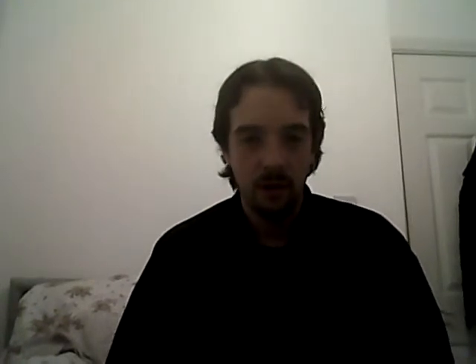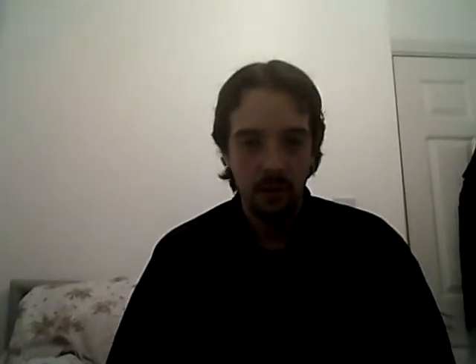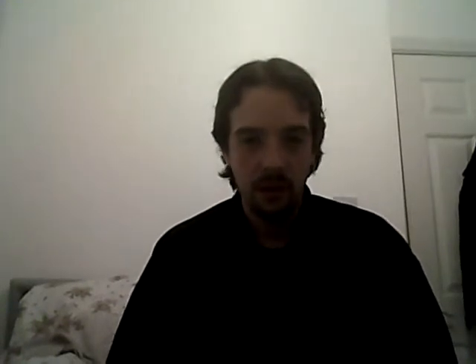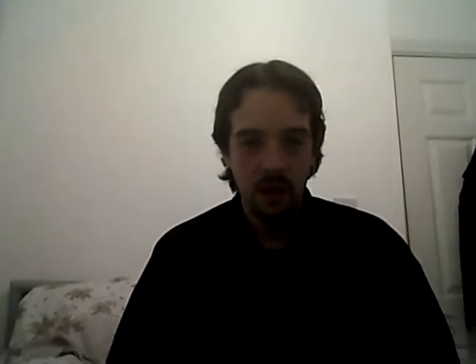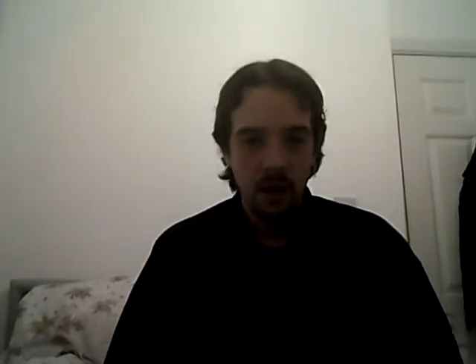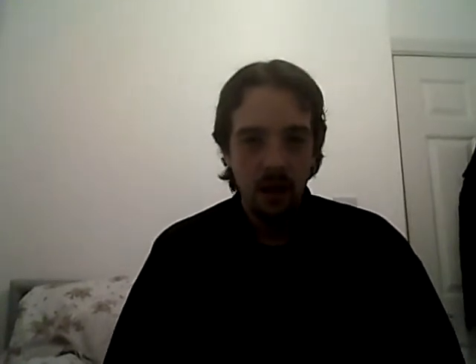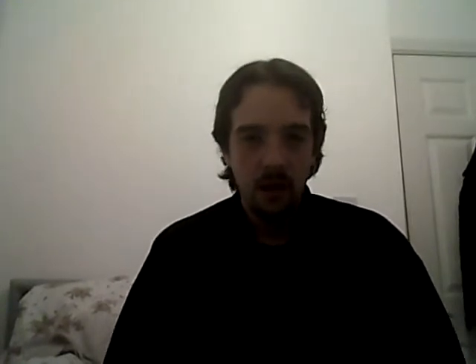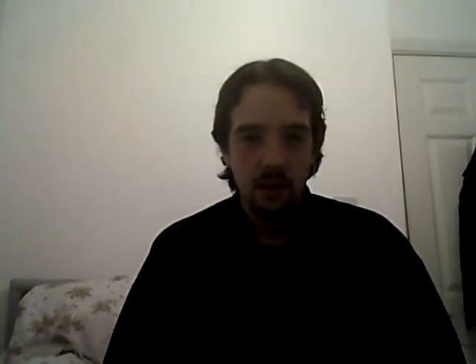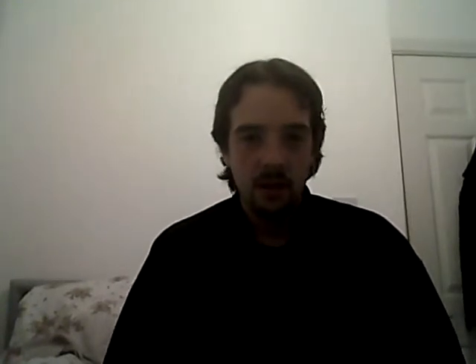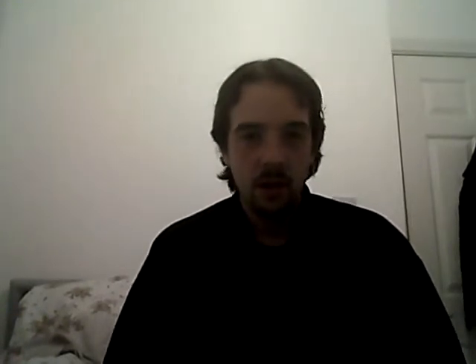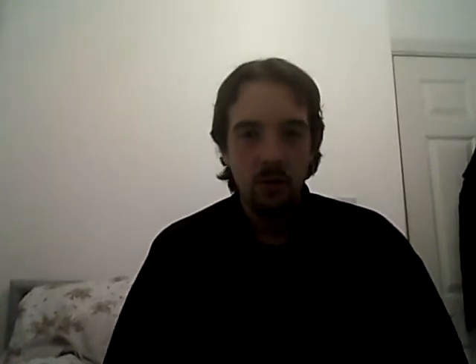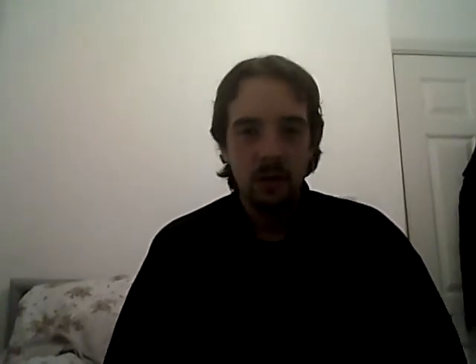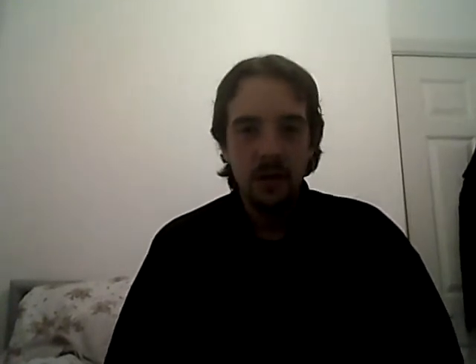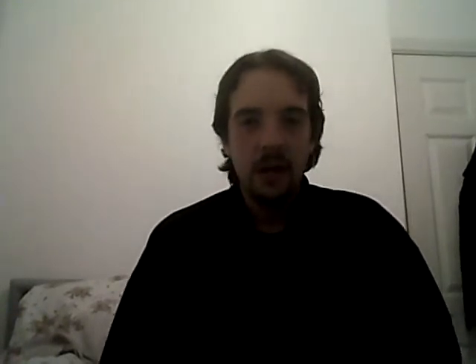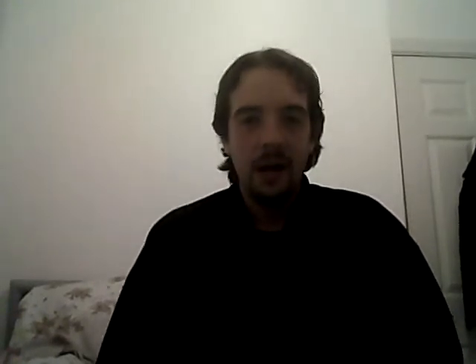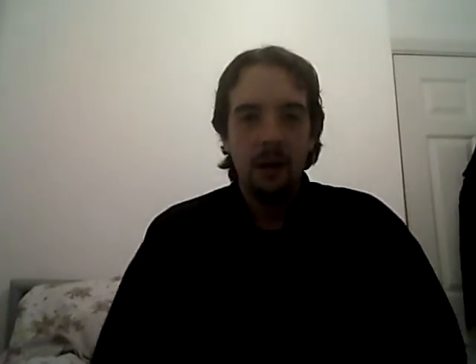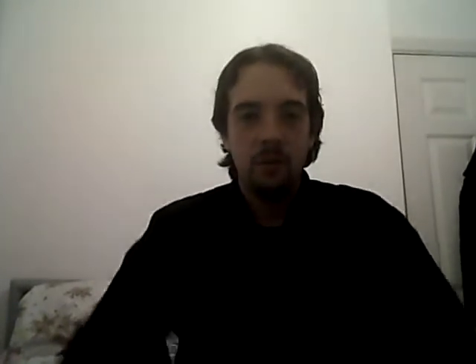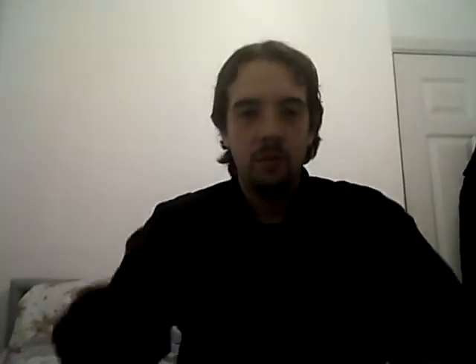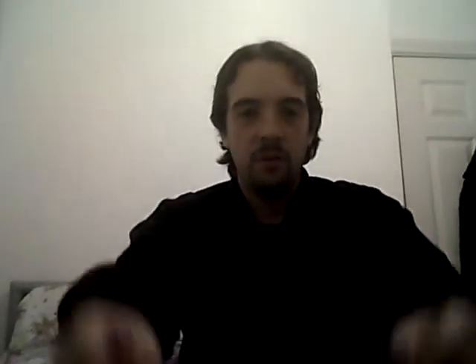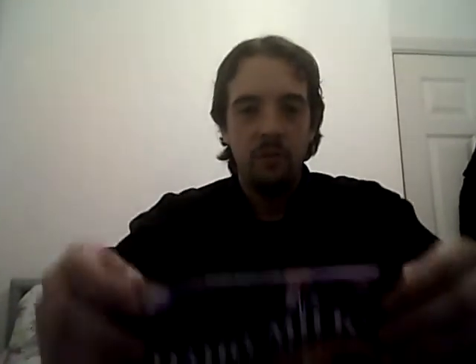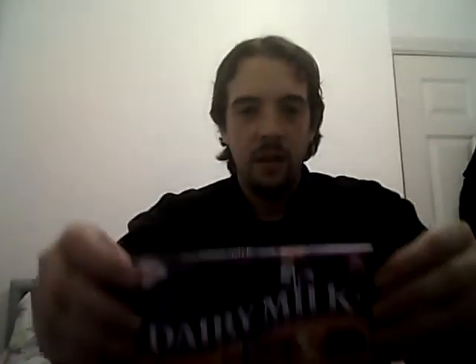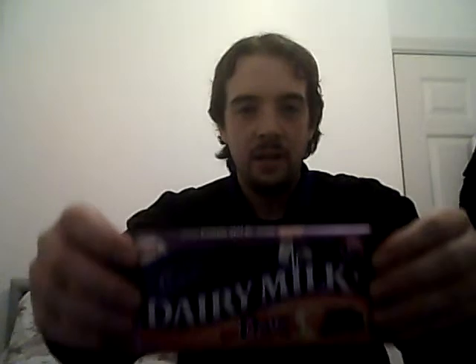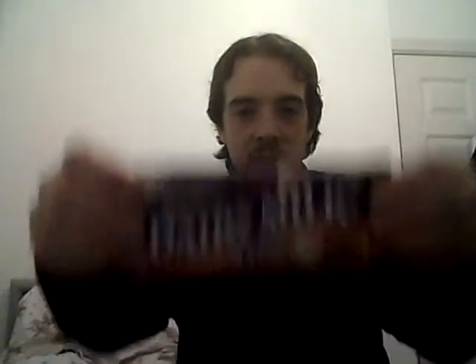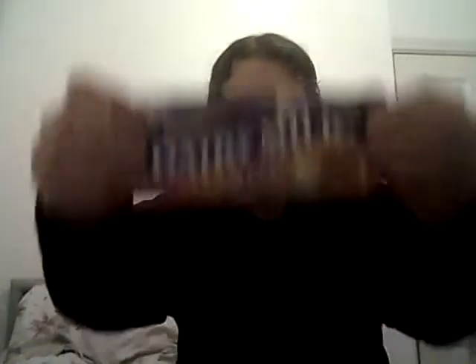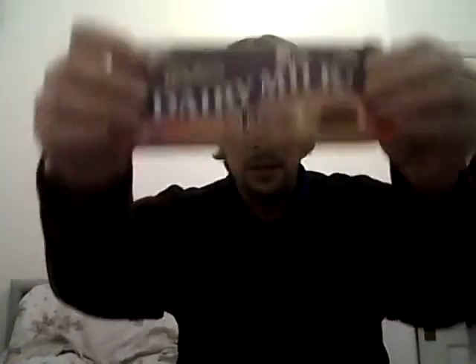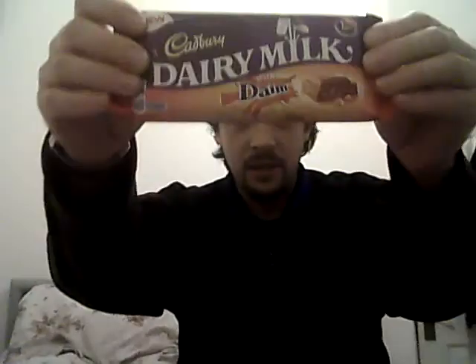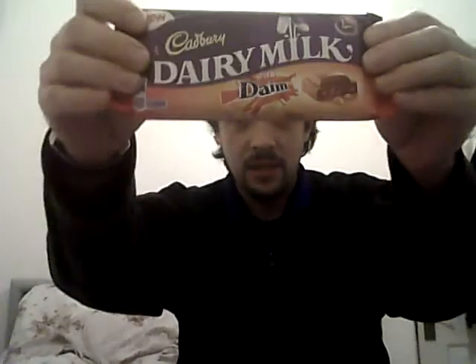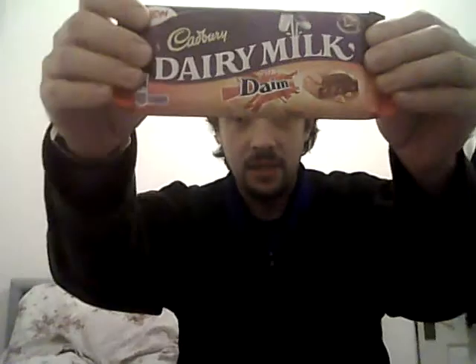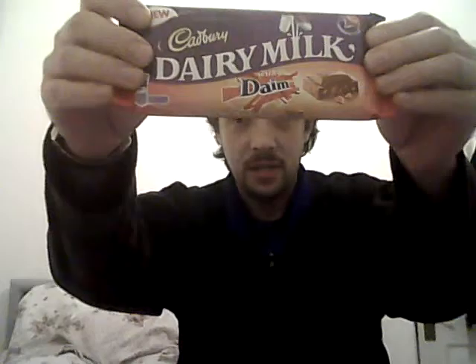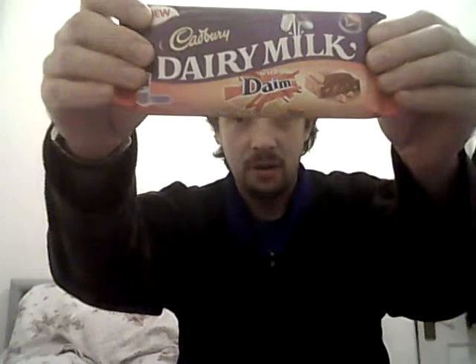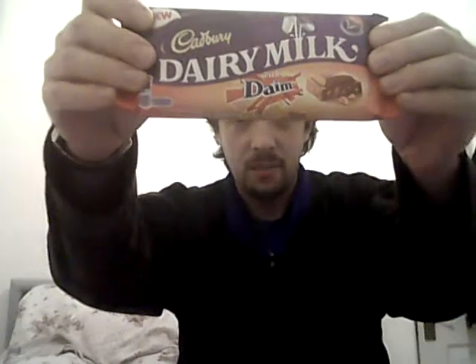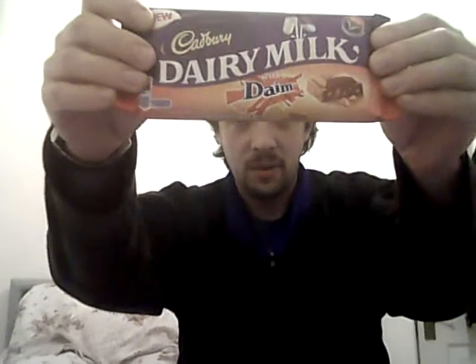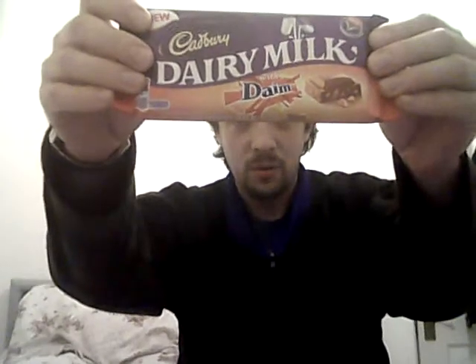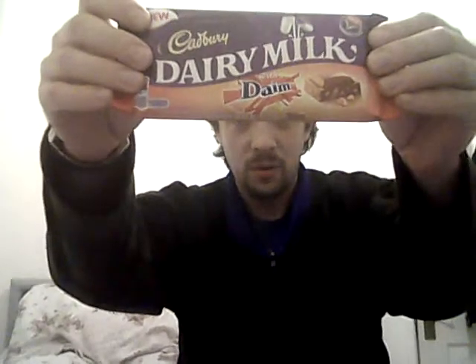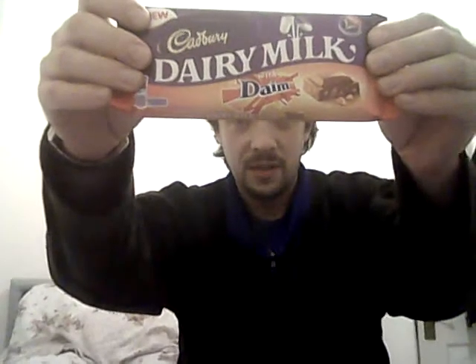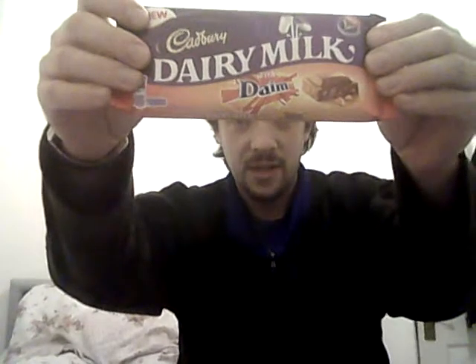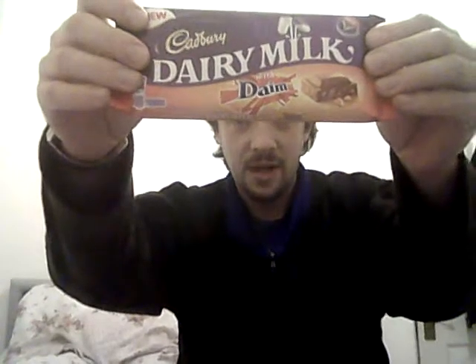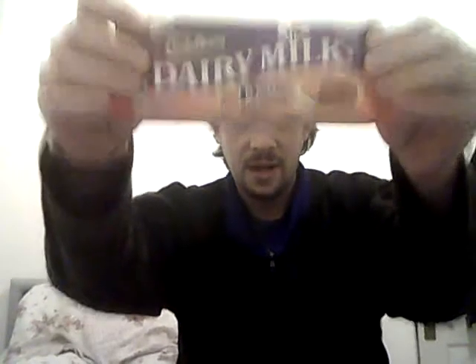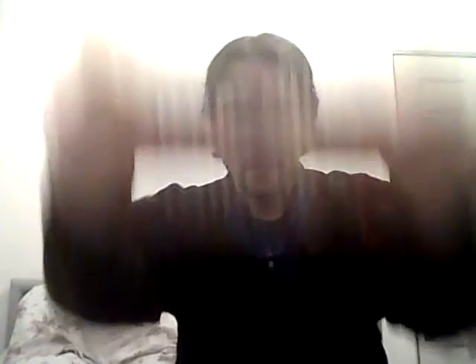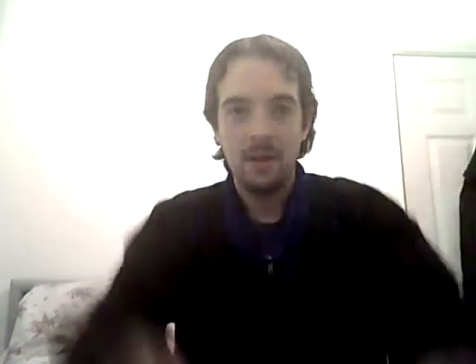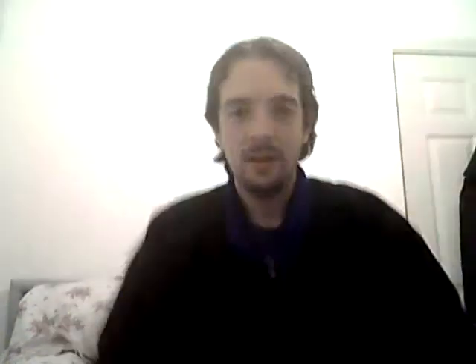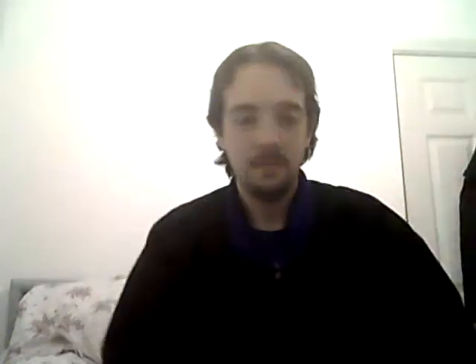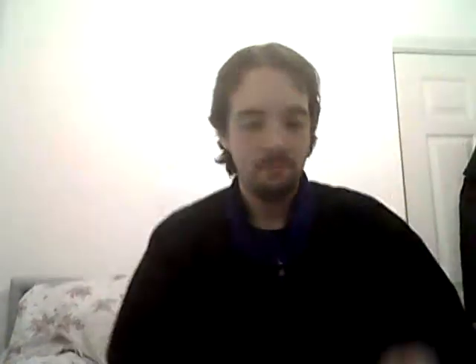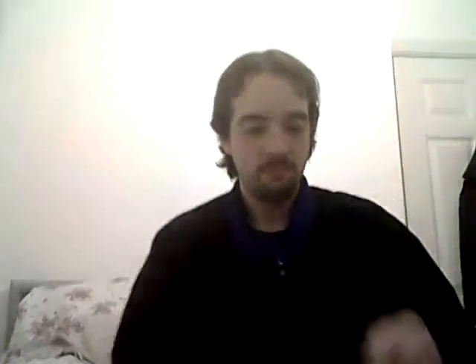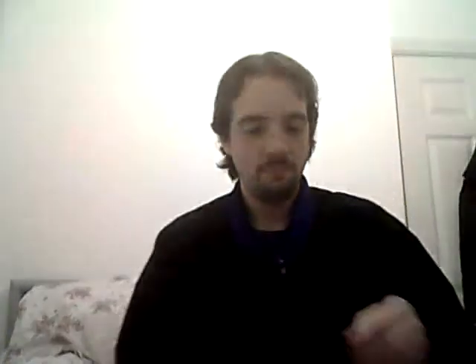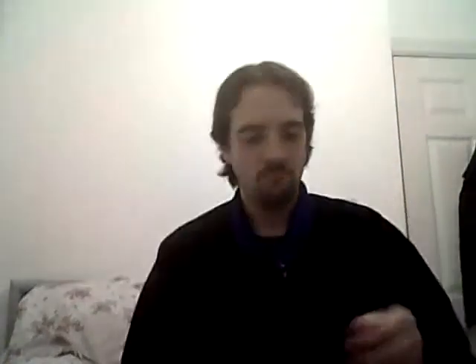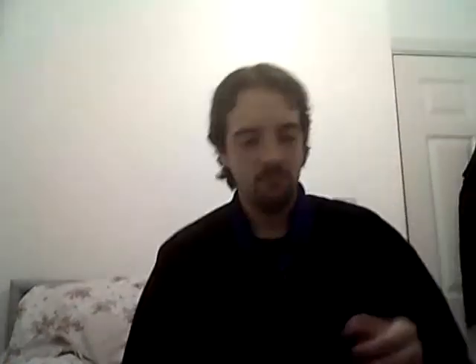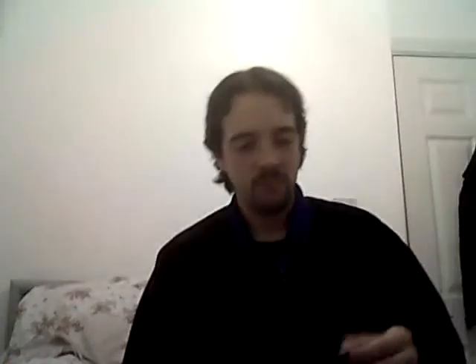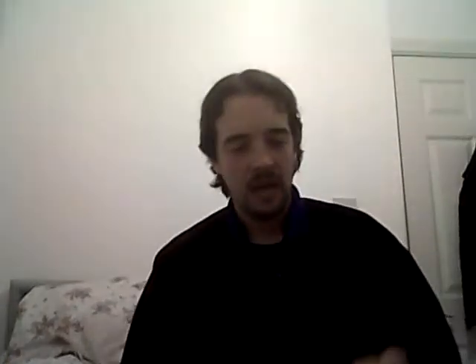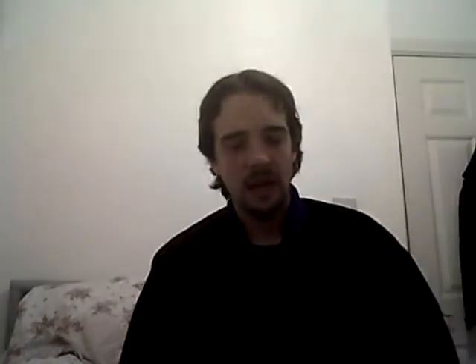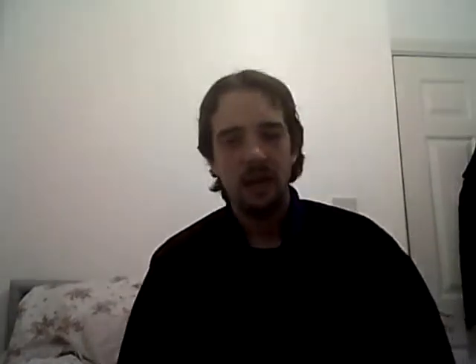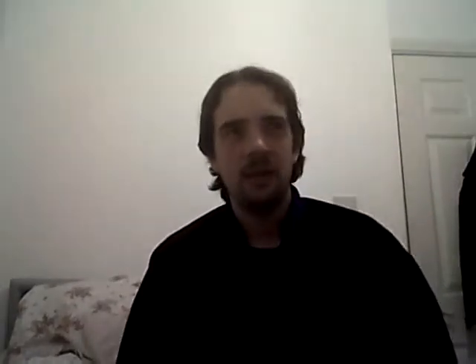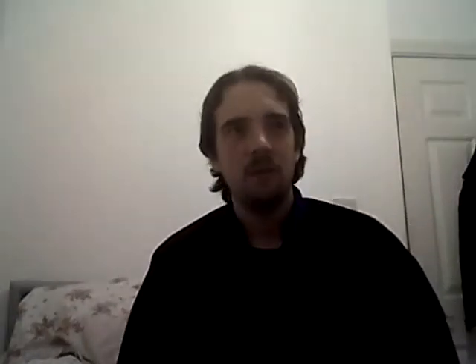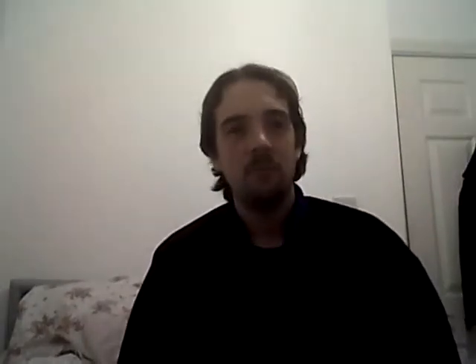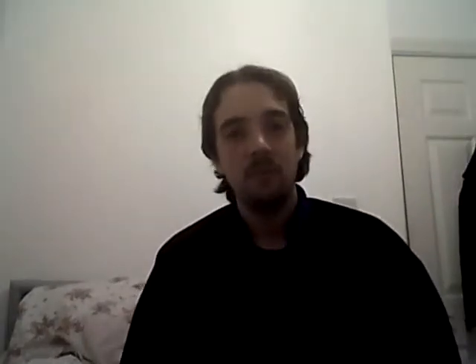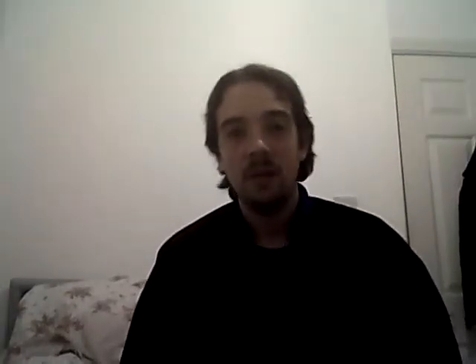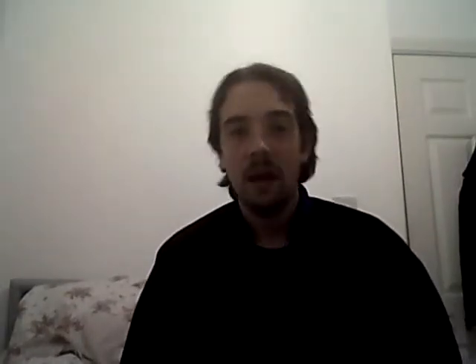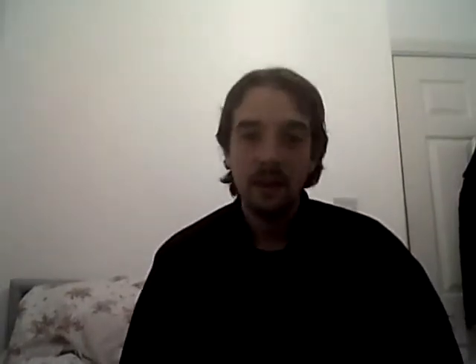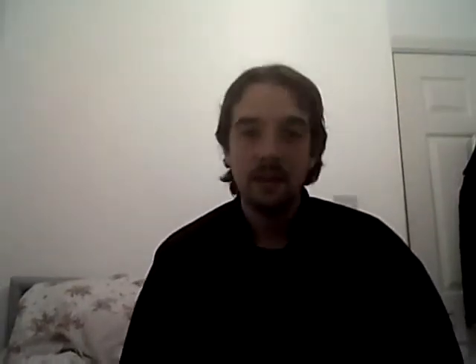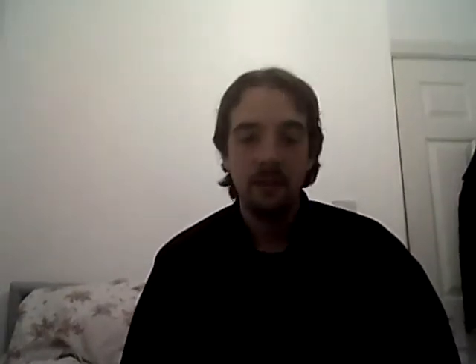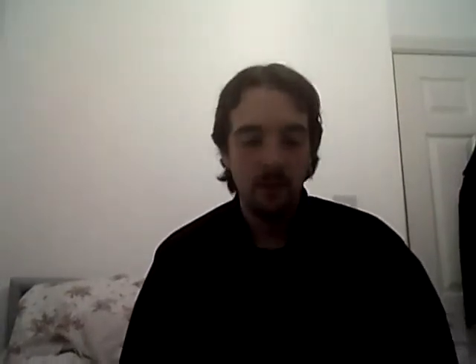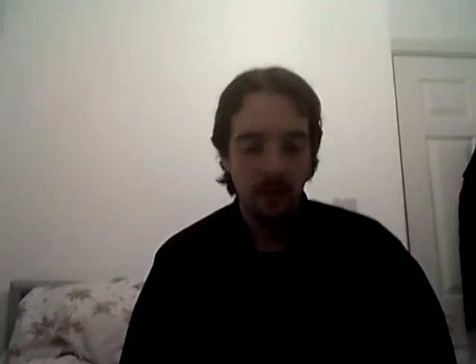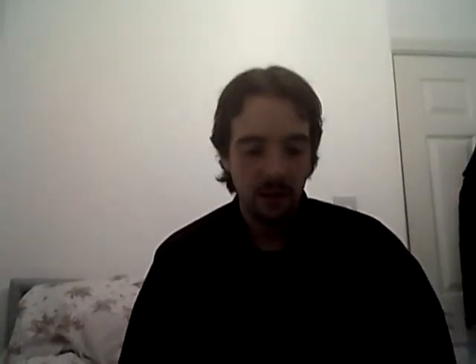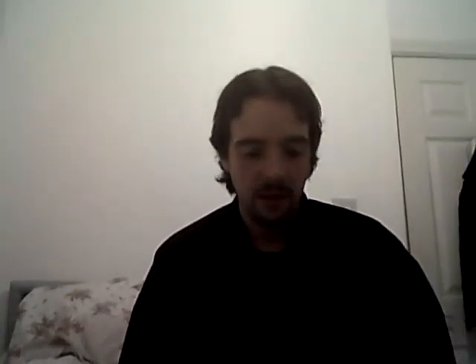So today I'm going to try the Dairy Milk with a Daim. Now, I like Dairy Milk, I like Daim.